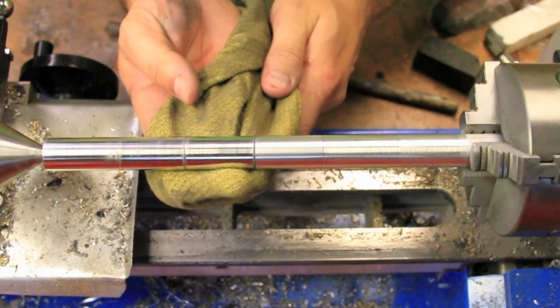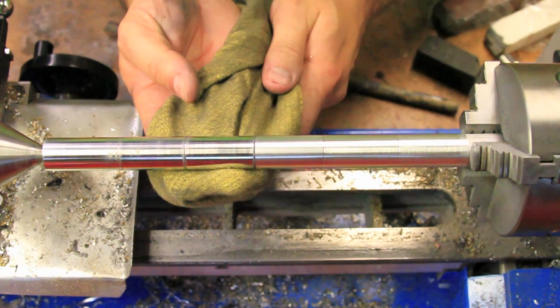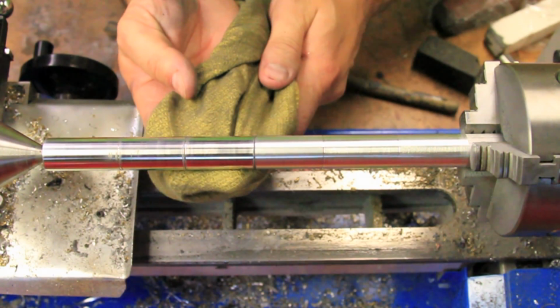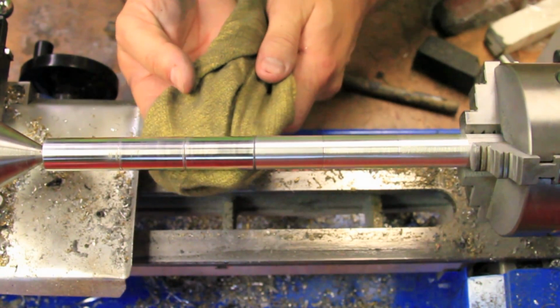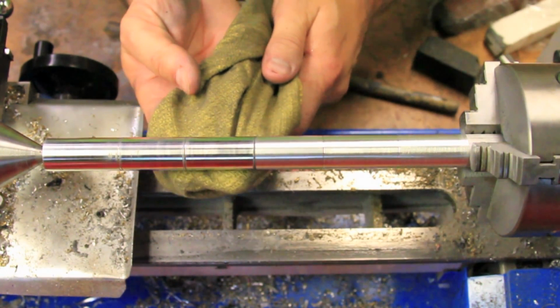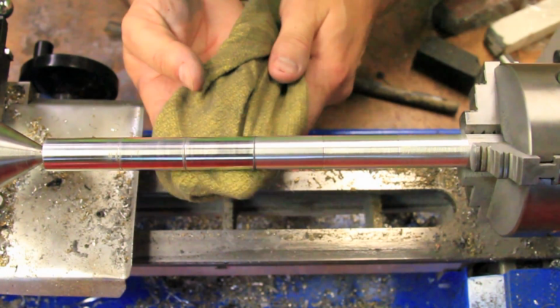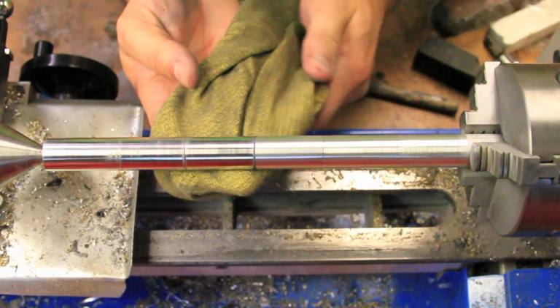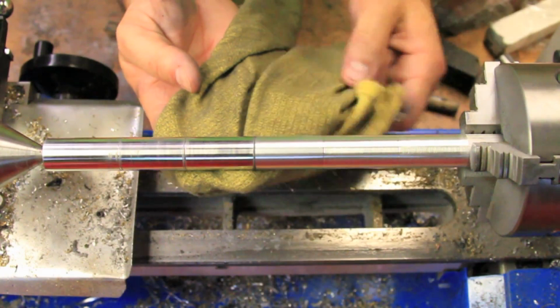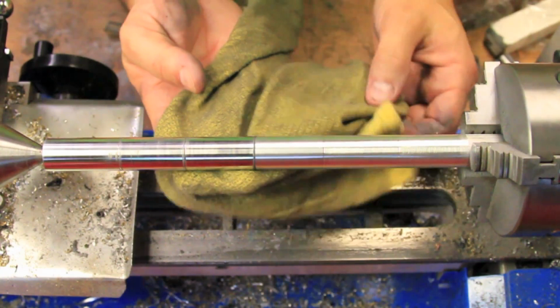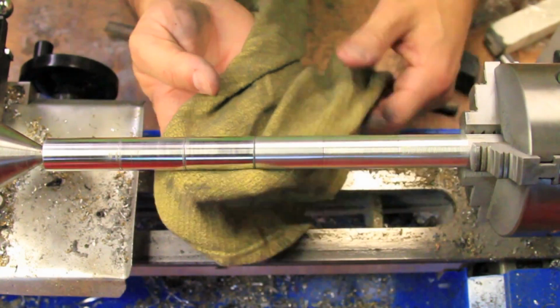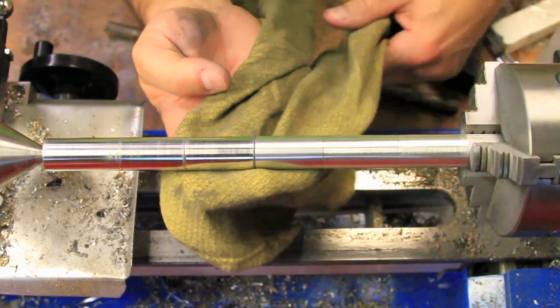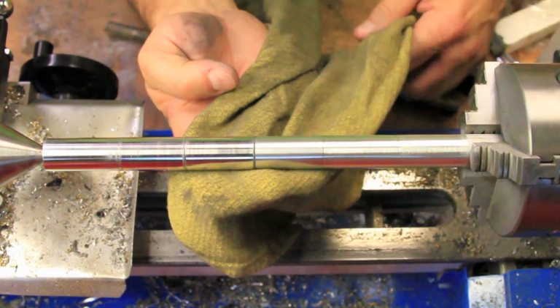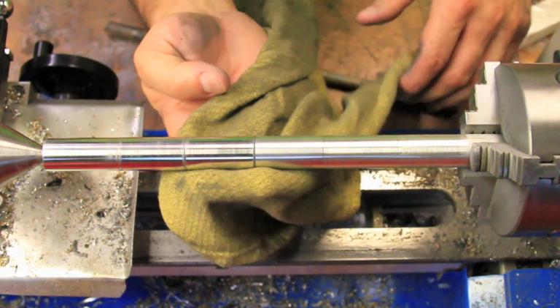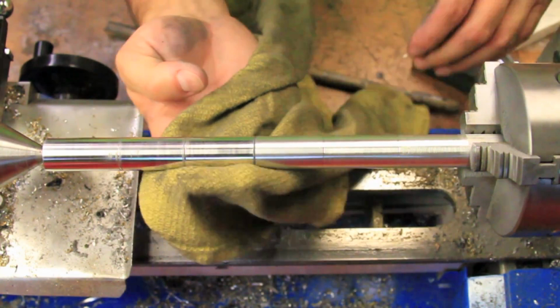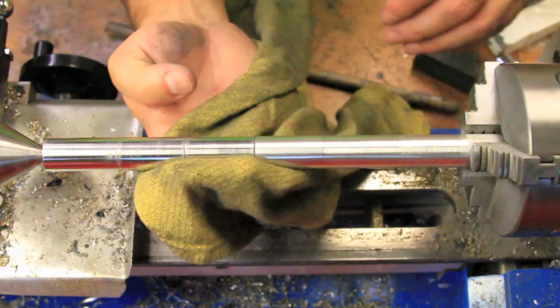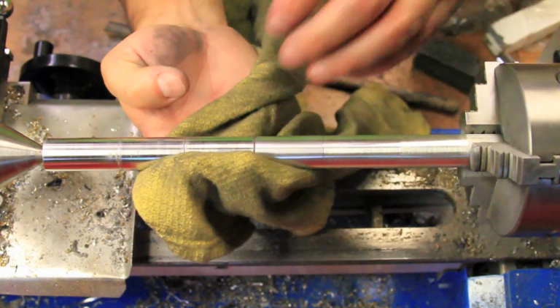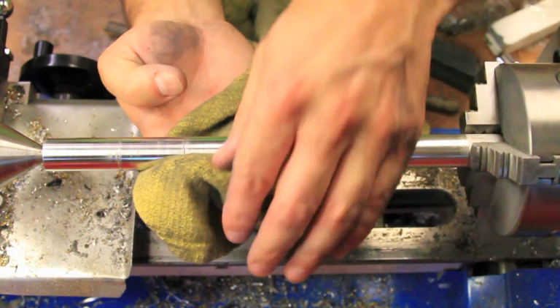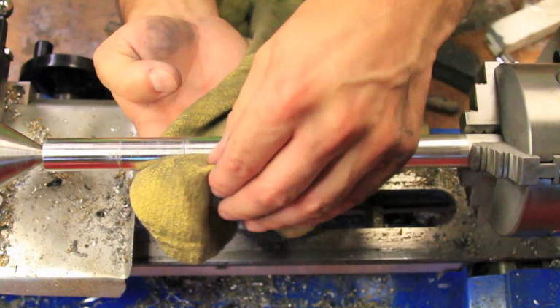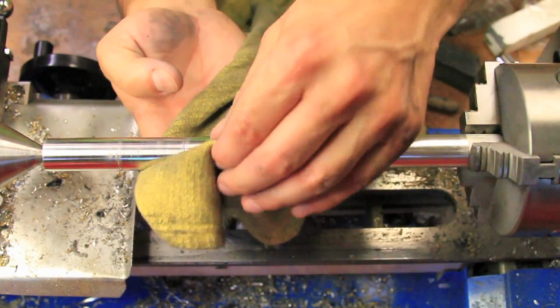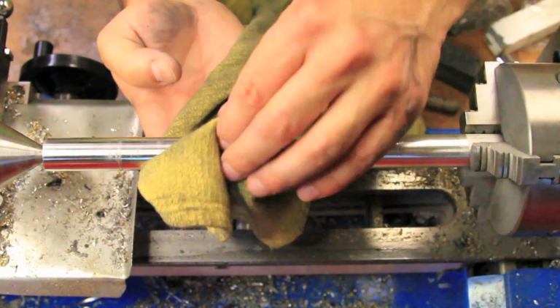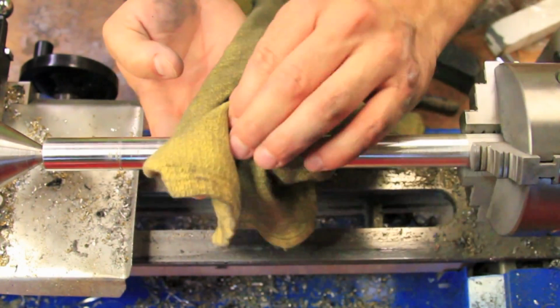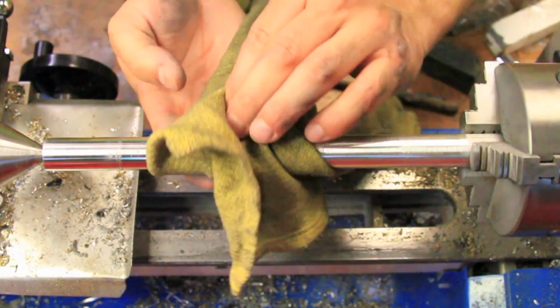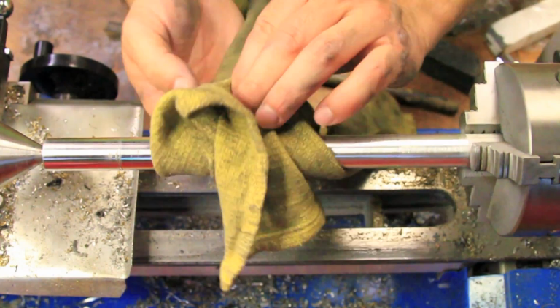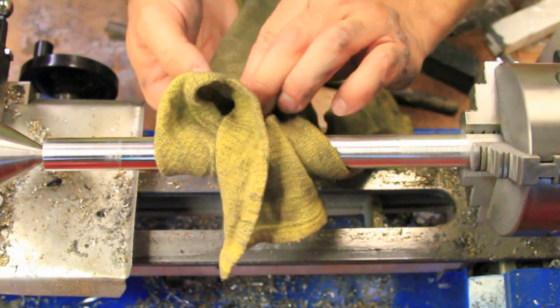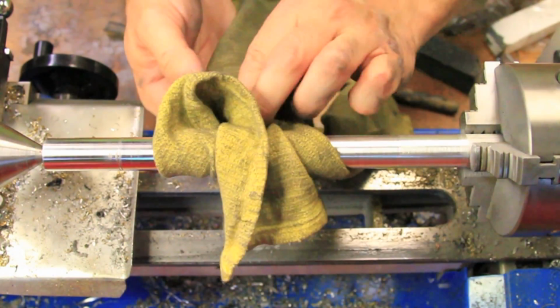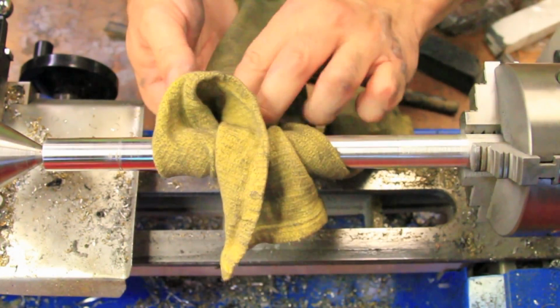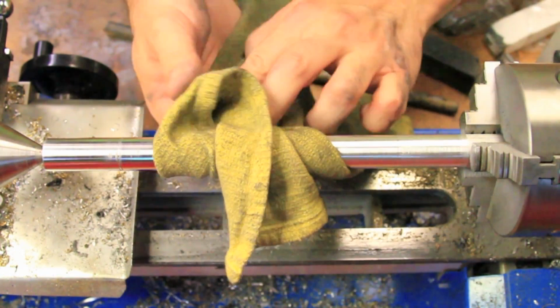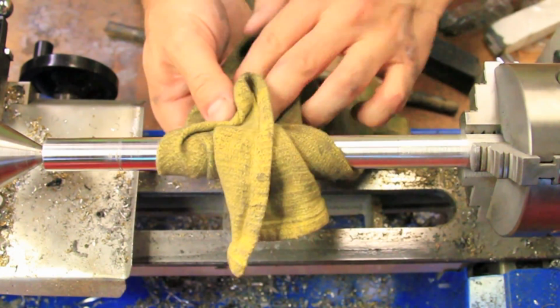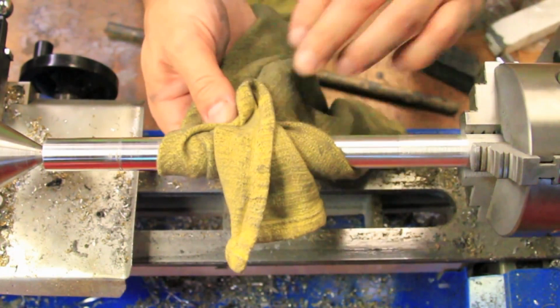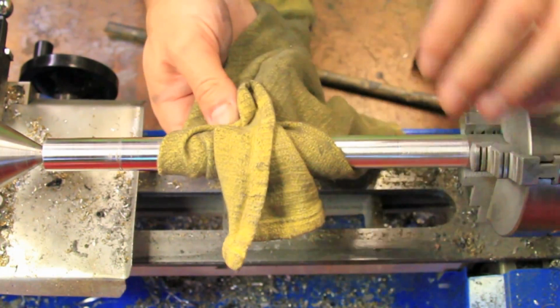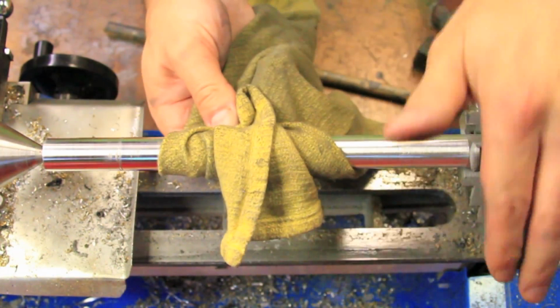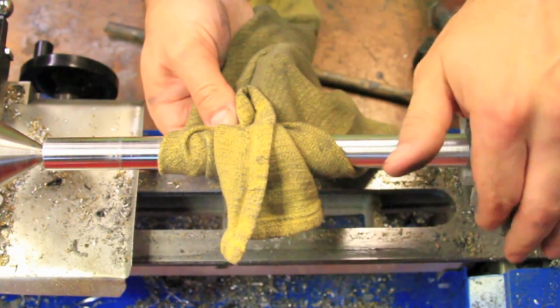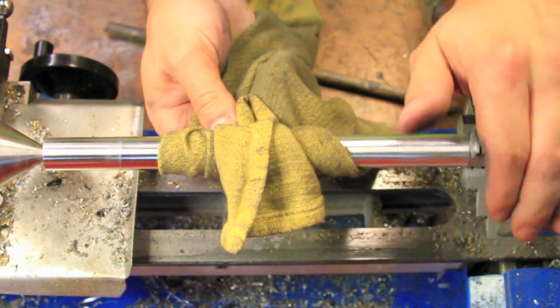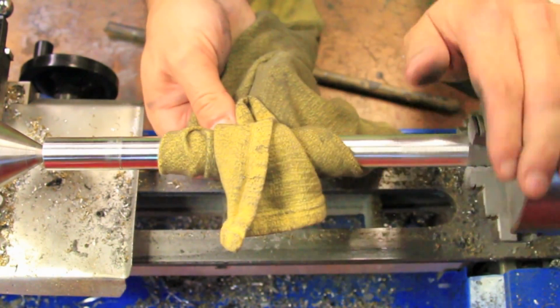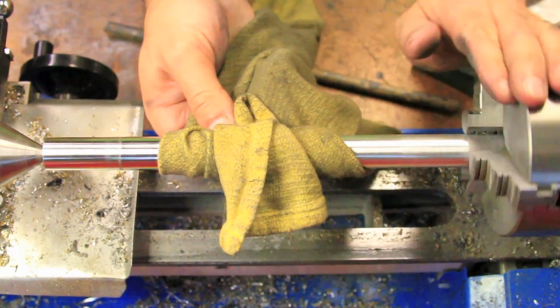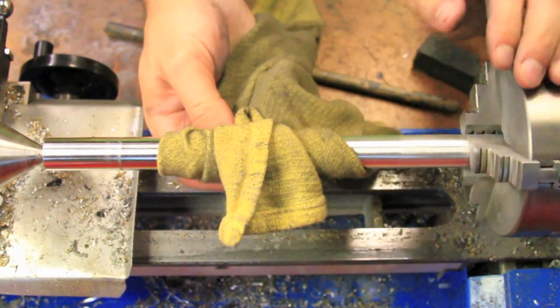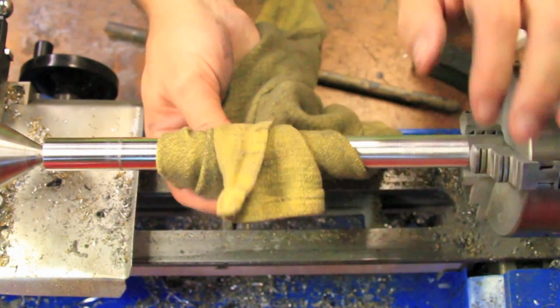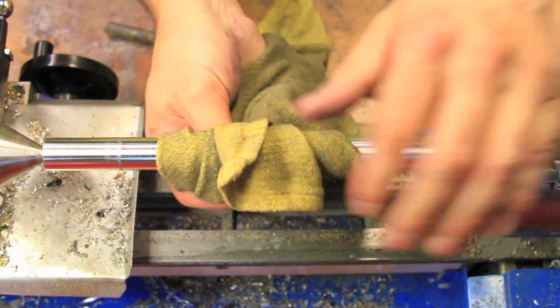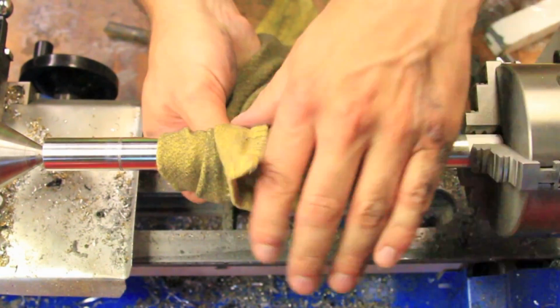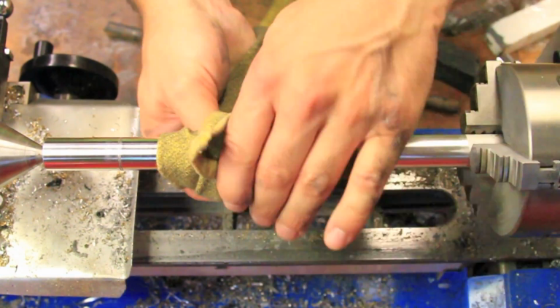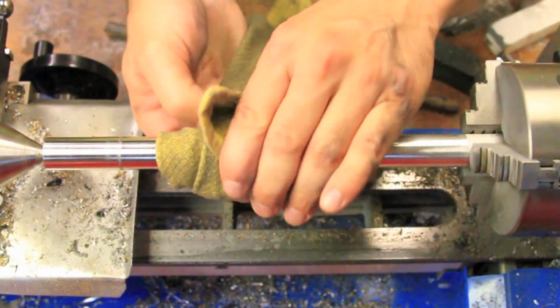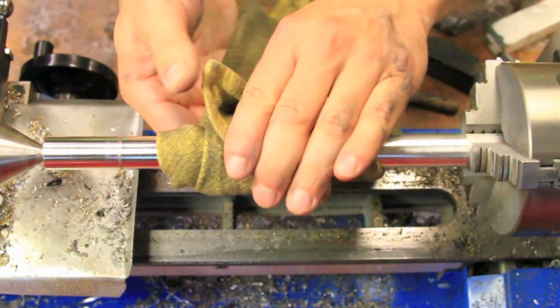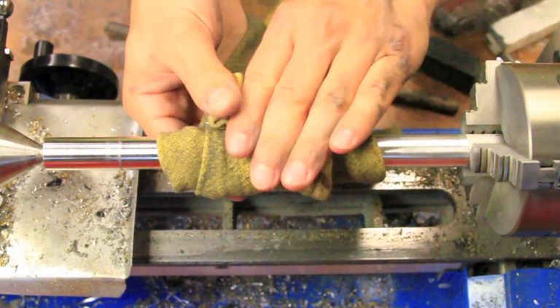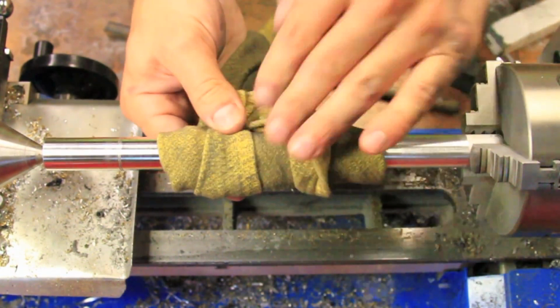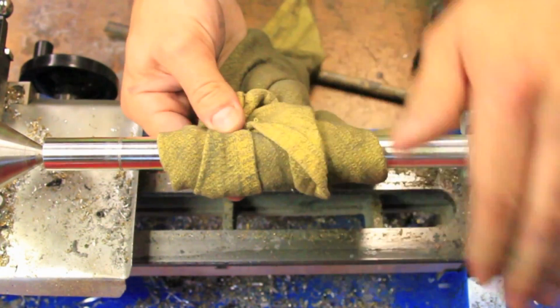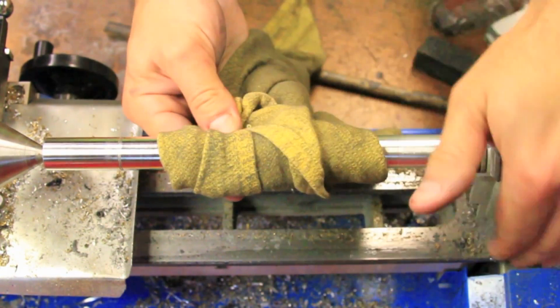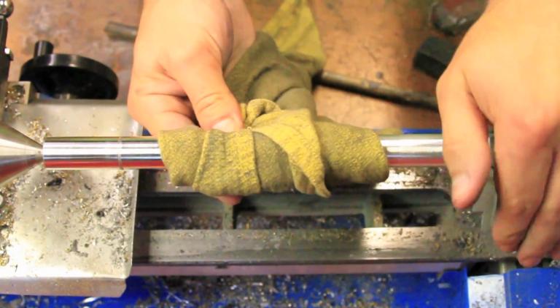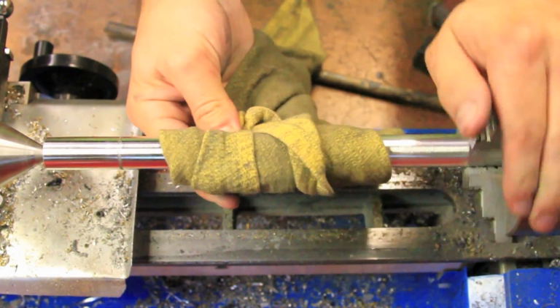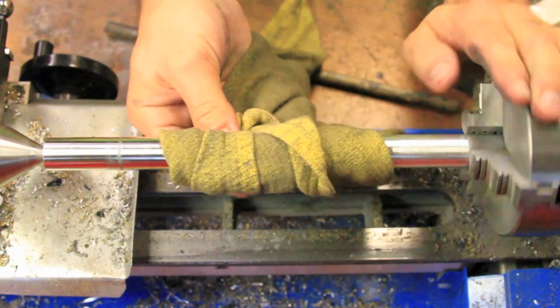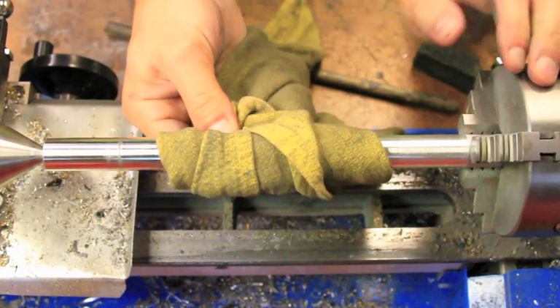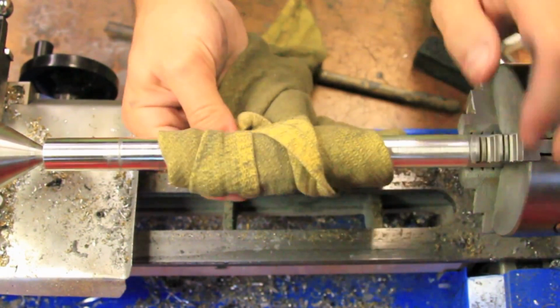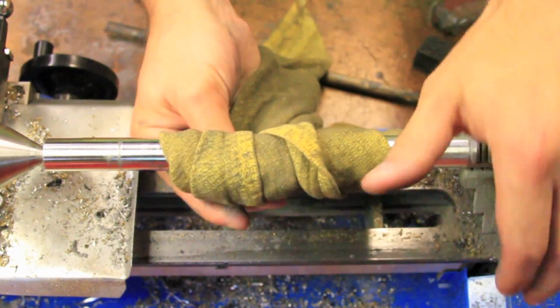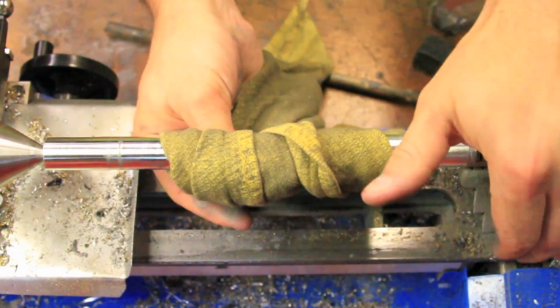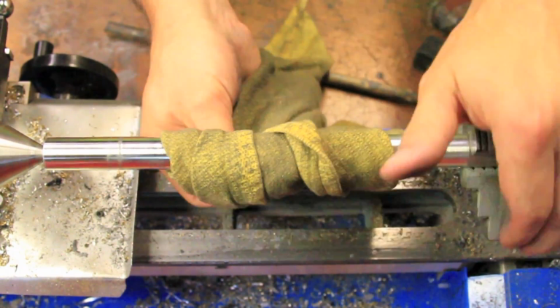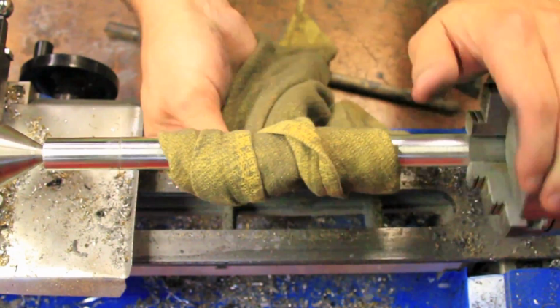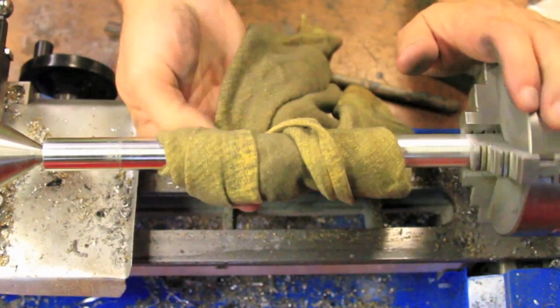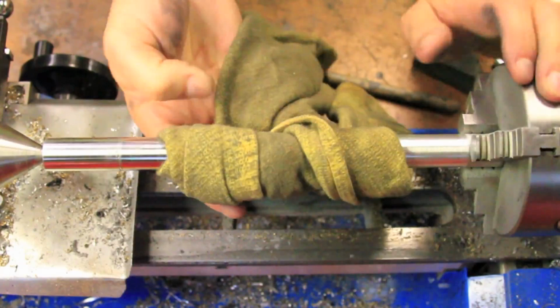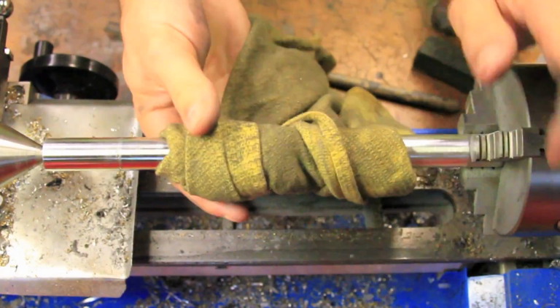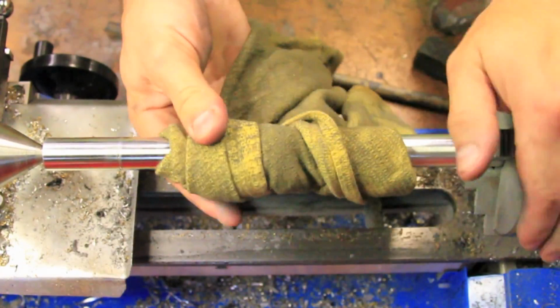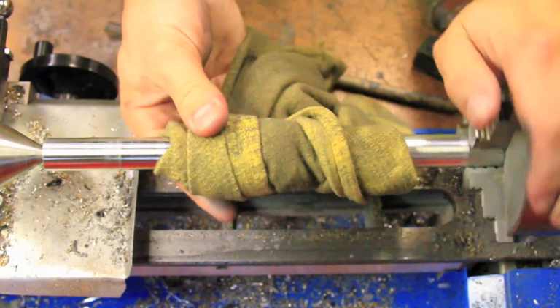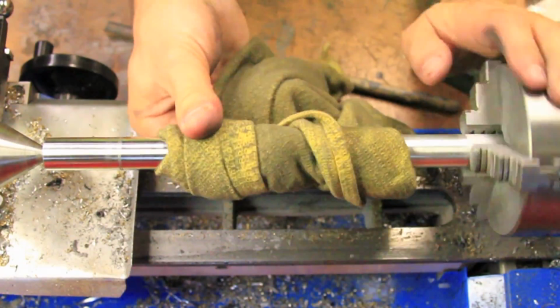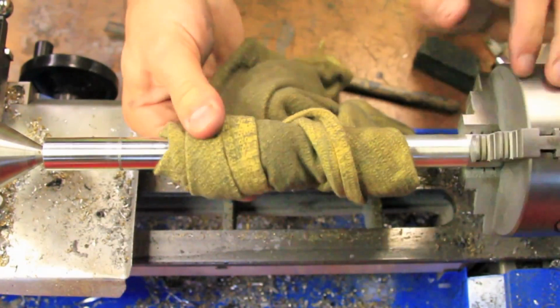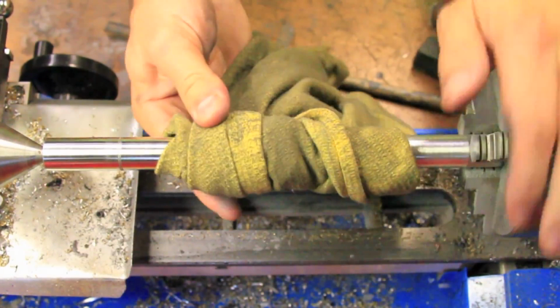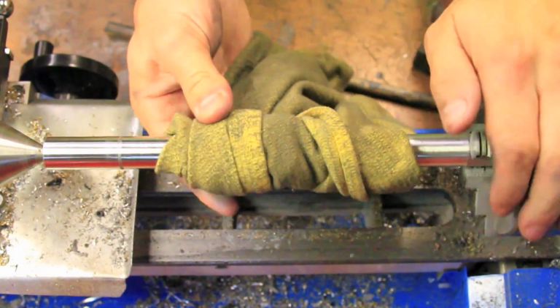Using the dowel provides great results without running the risk of a rag getting wrapped up in the workpiece and throwing parts around or breaking fingers.